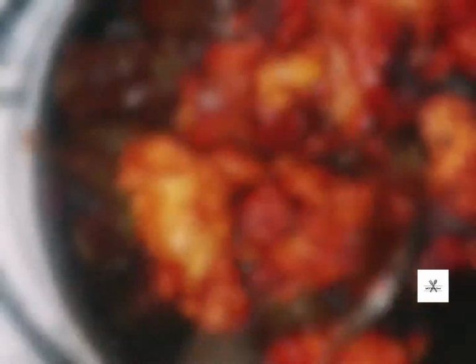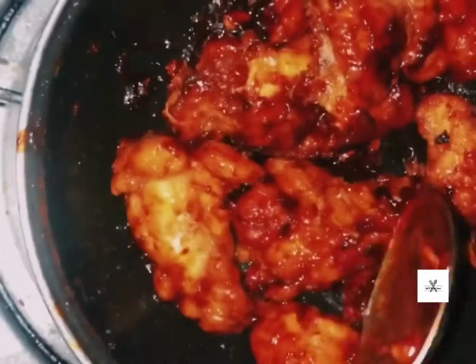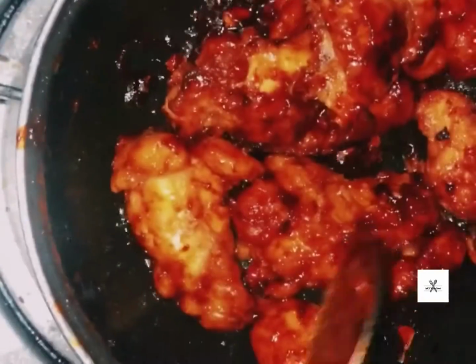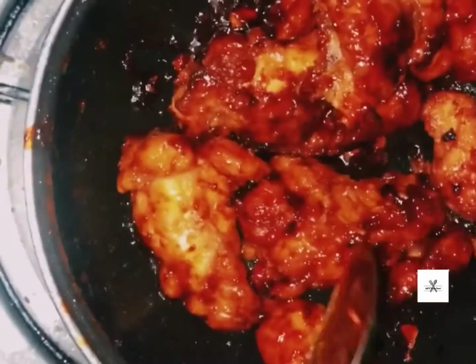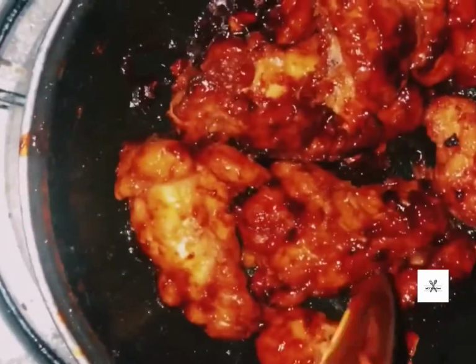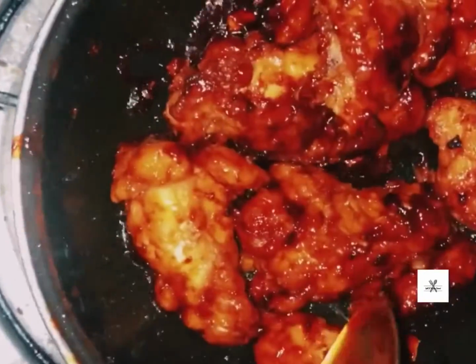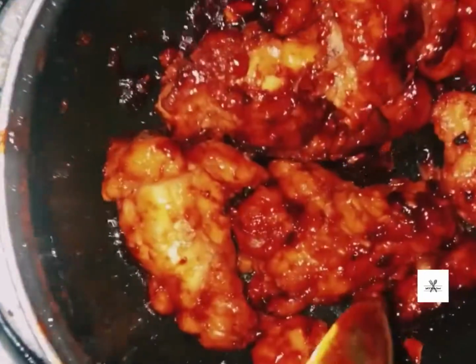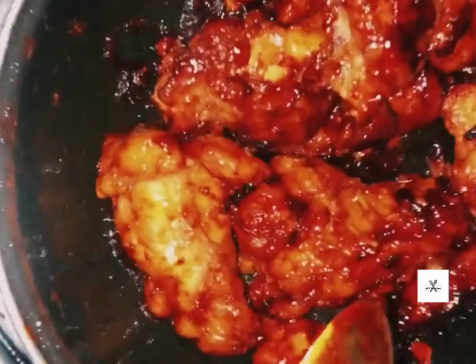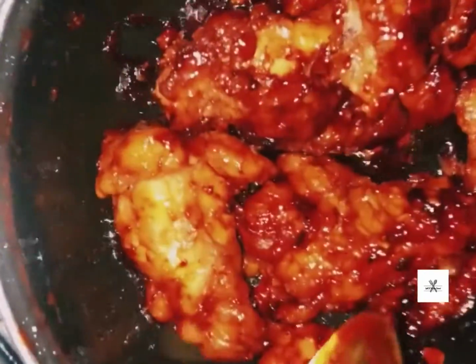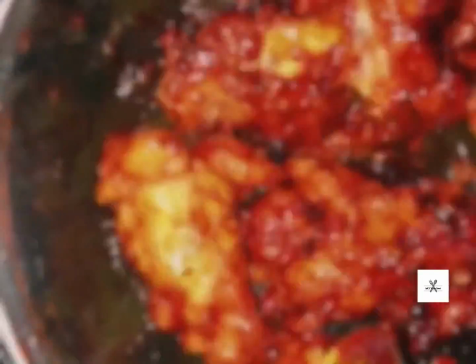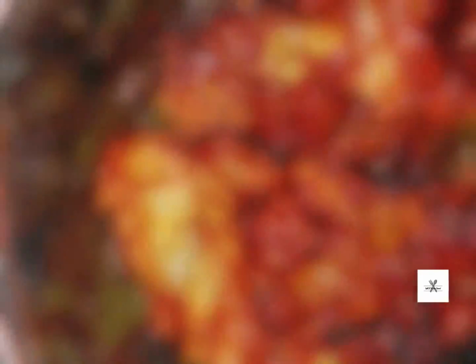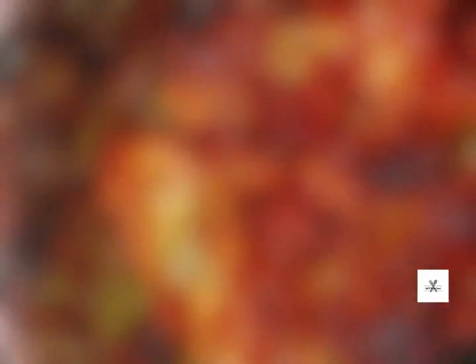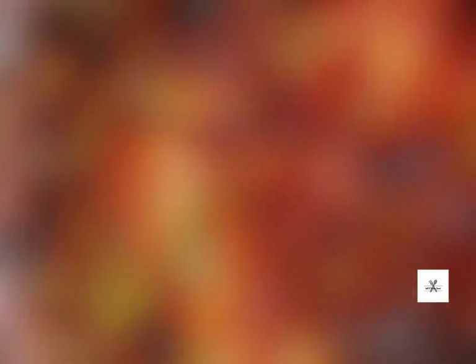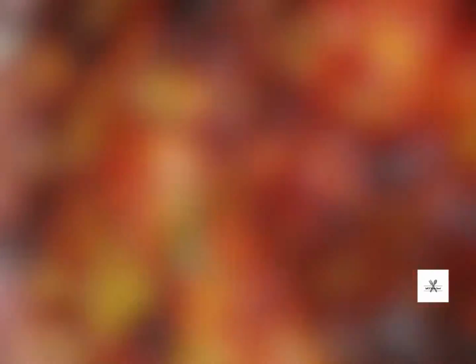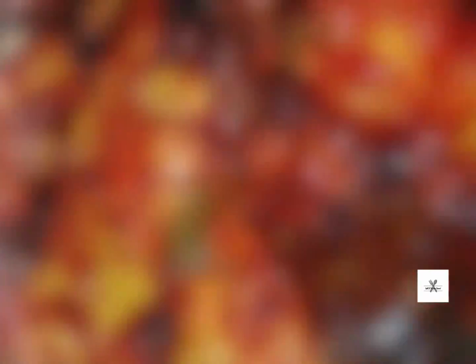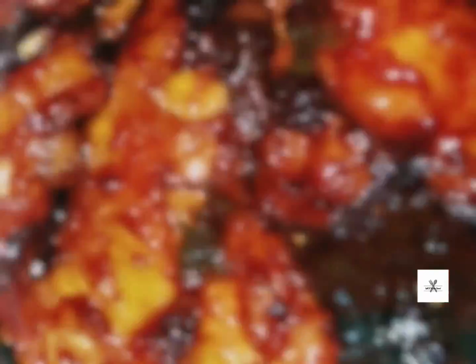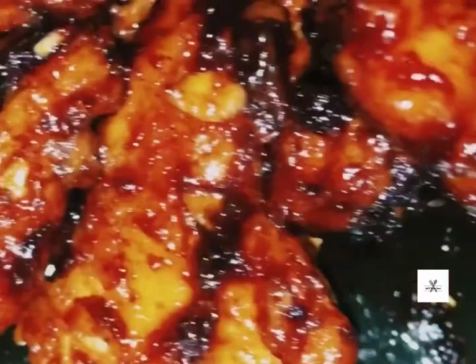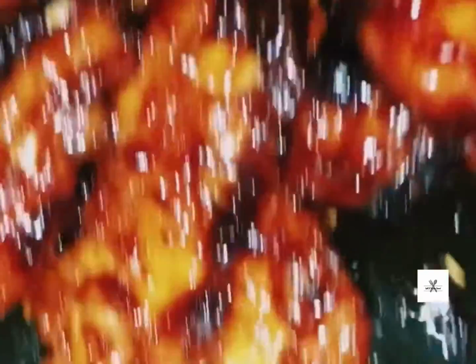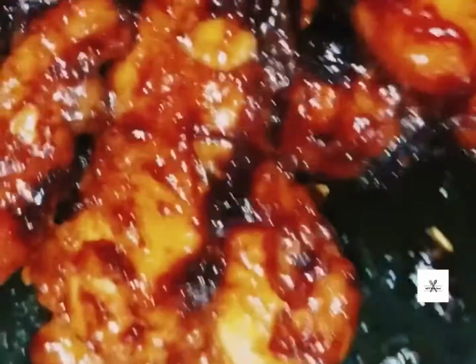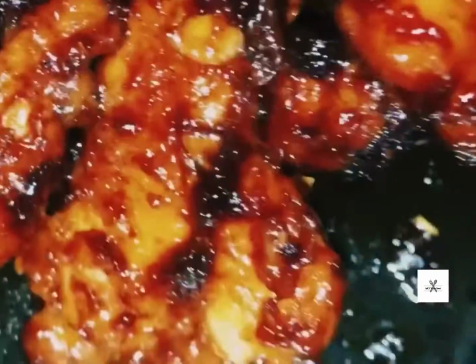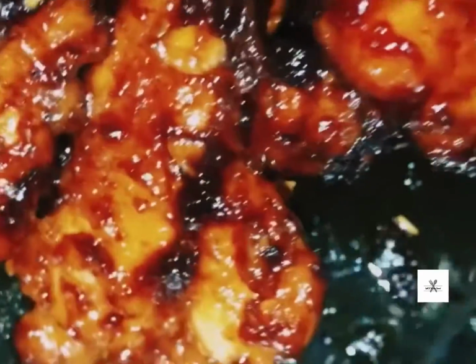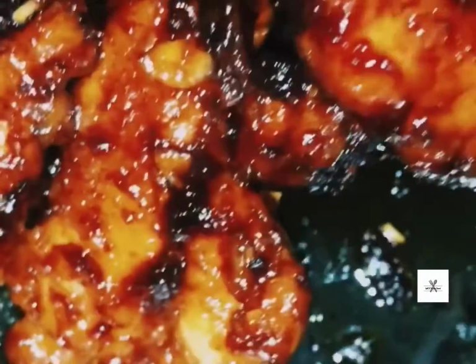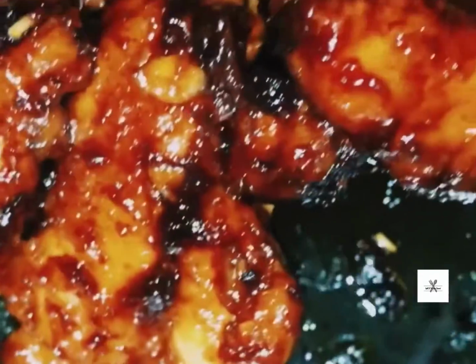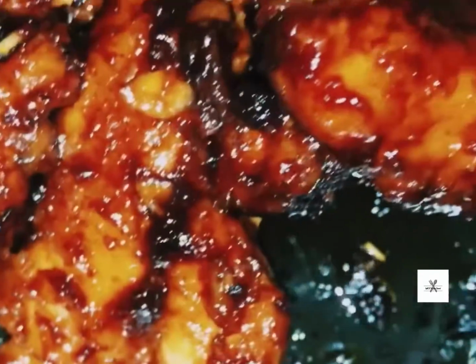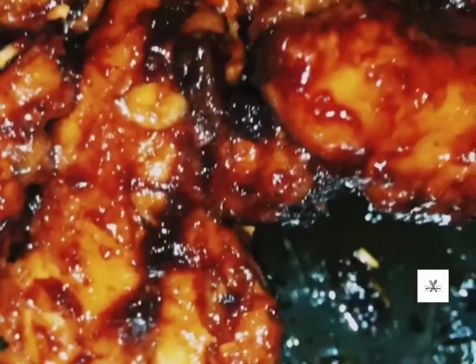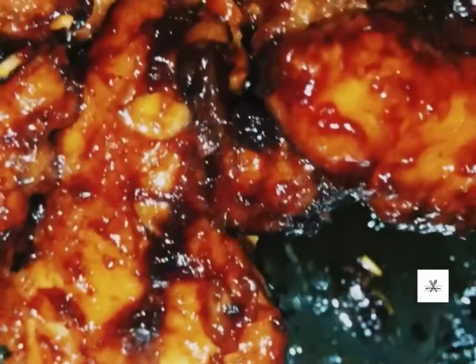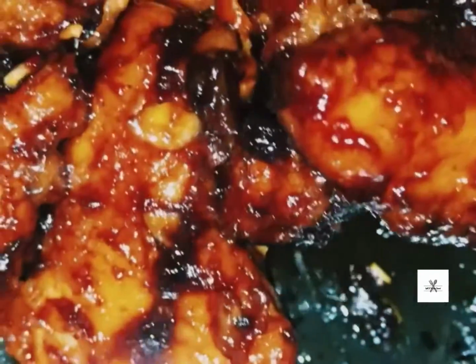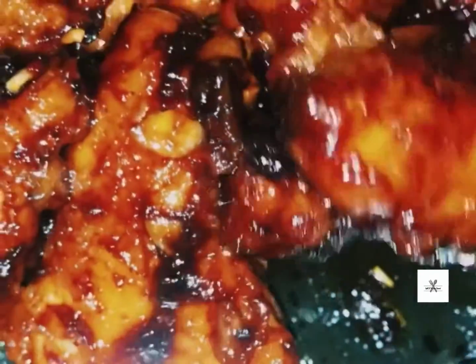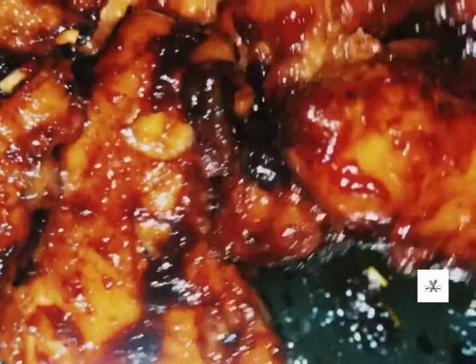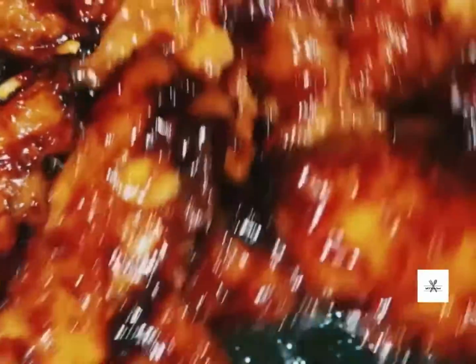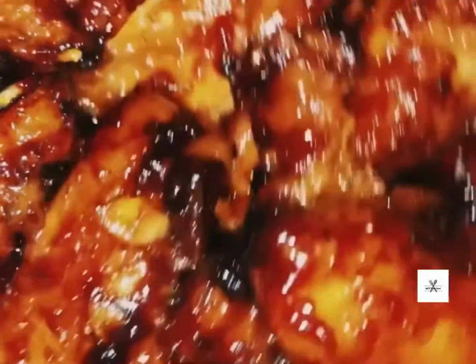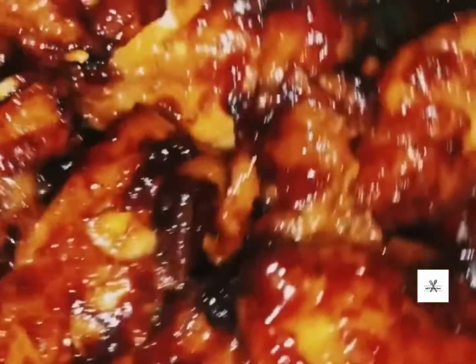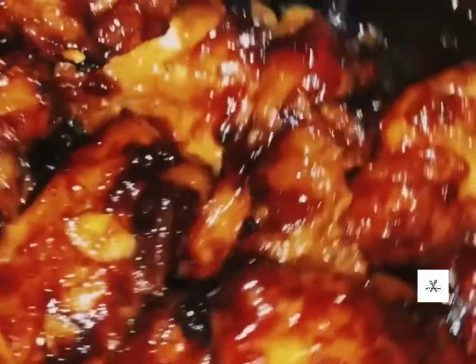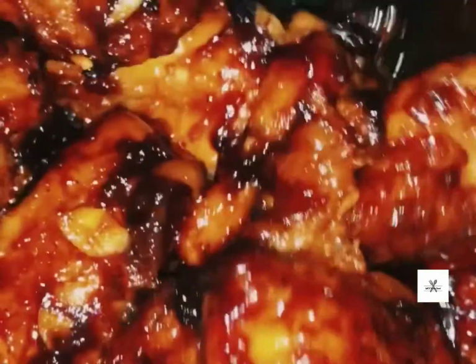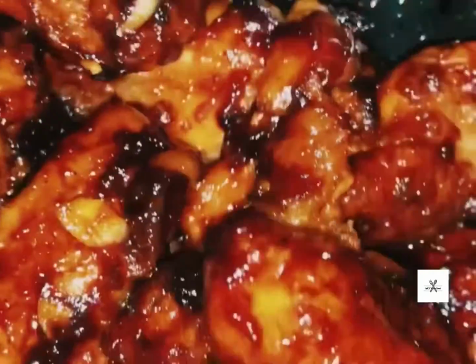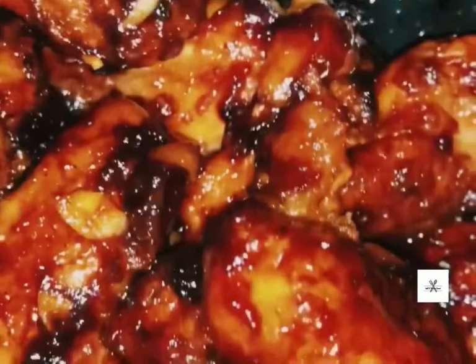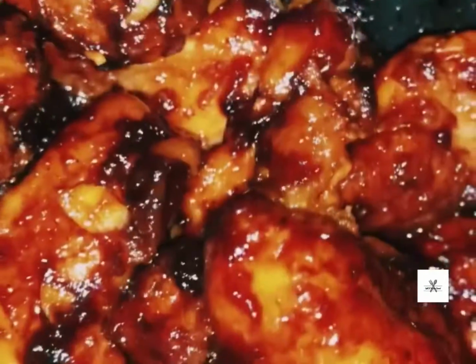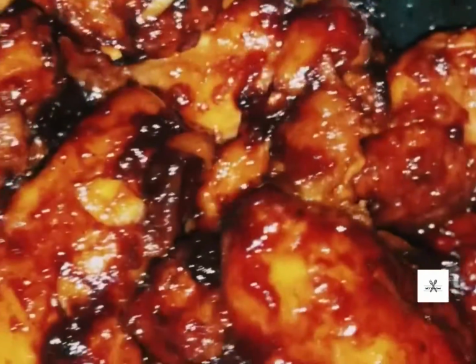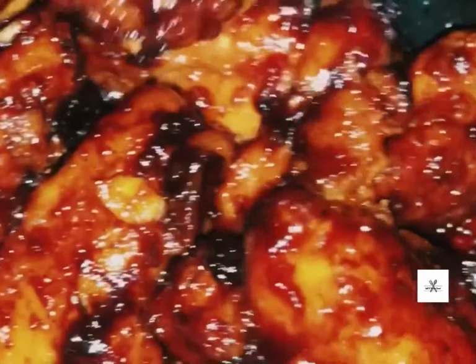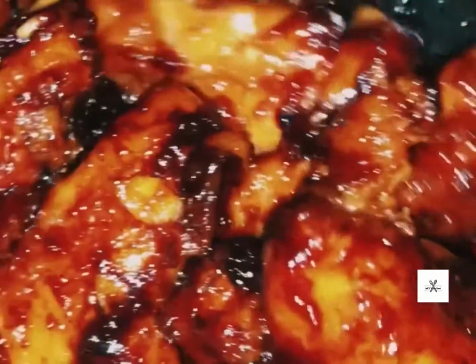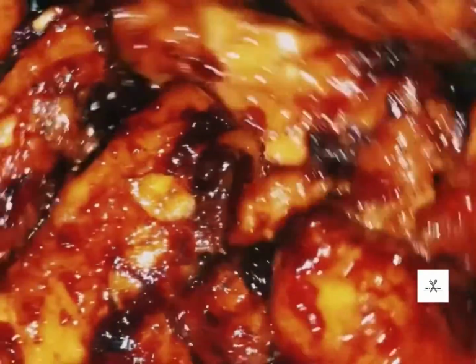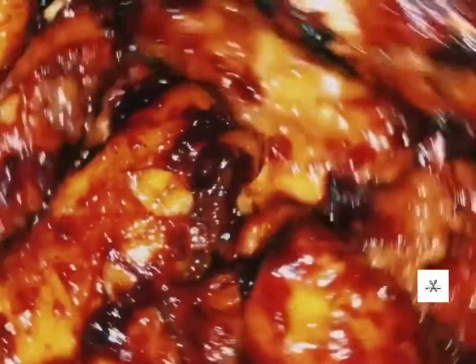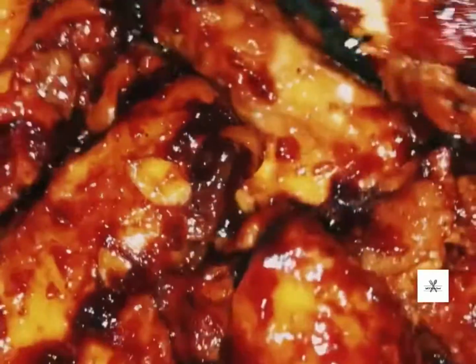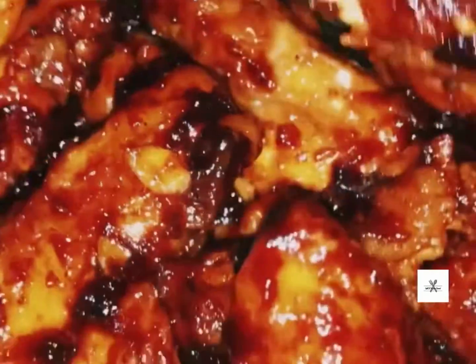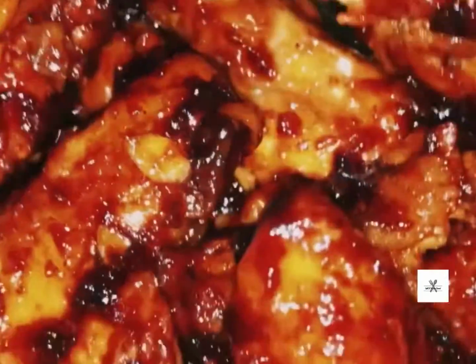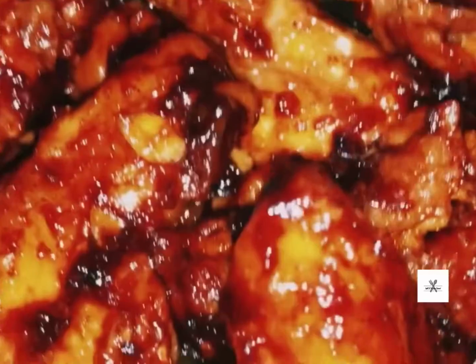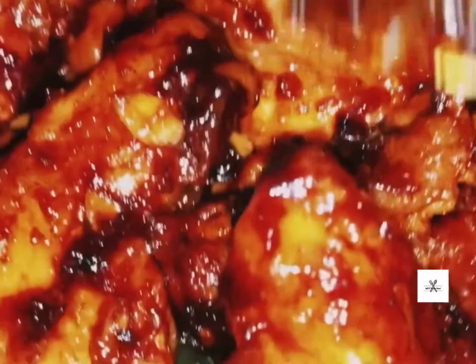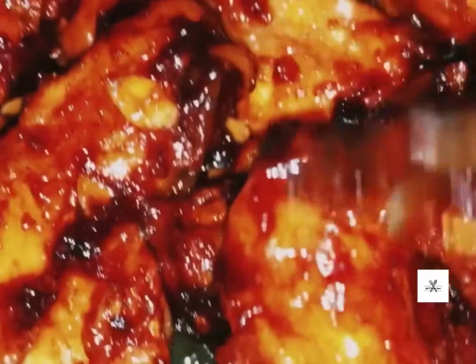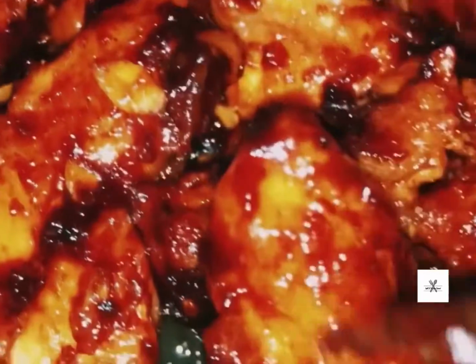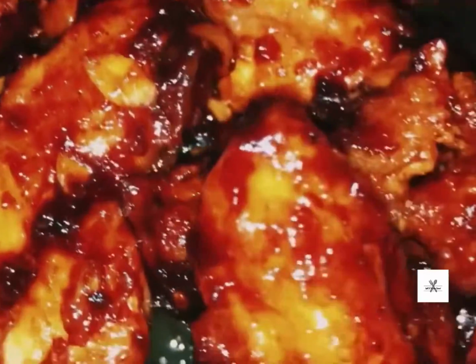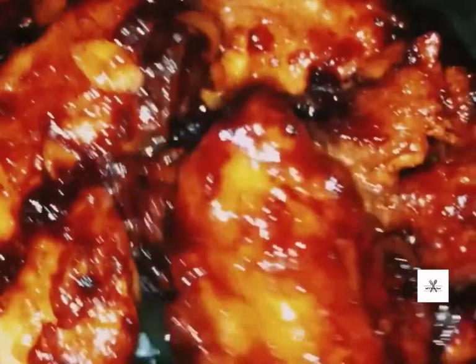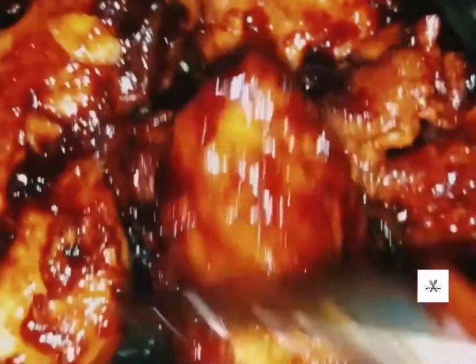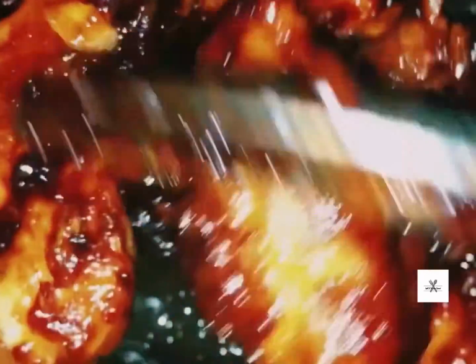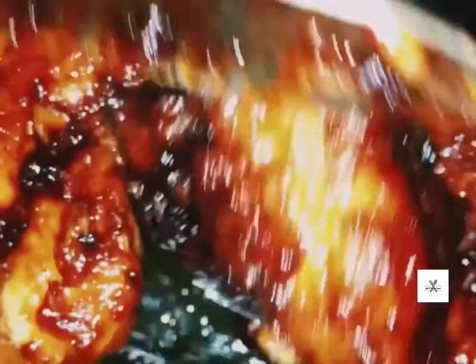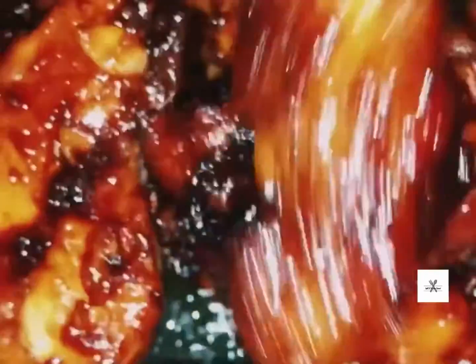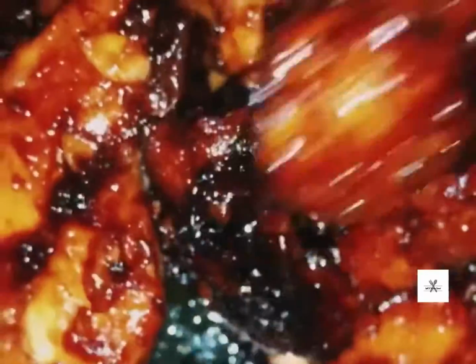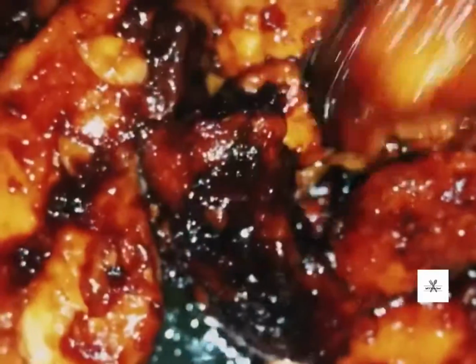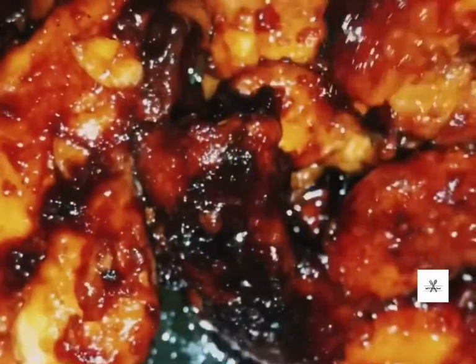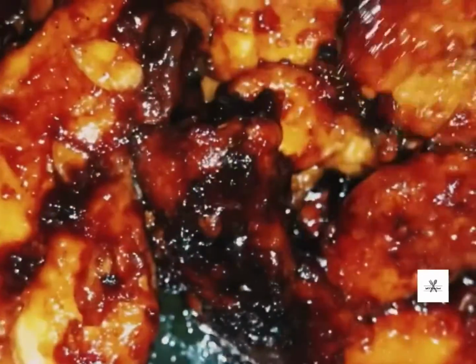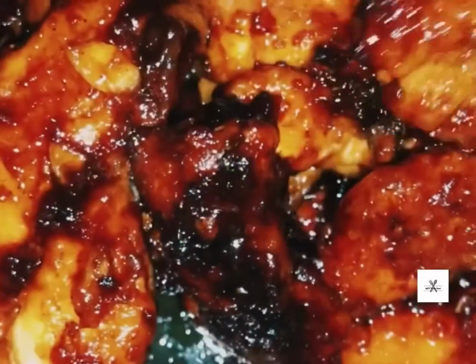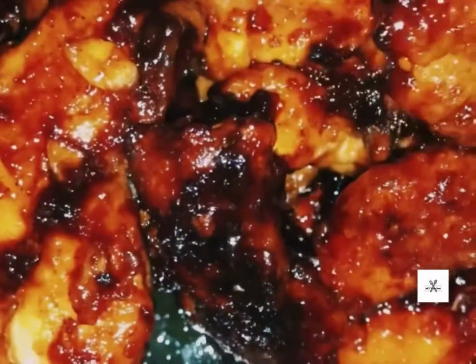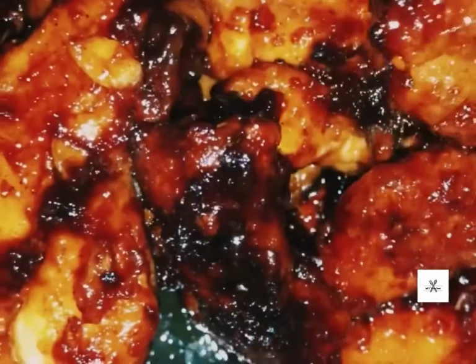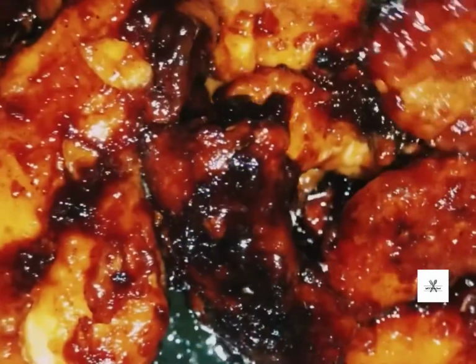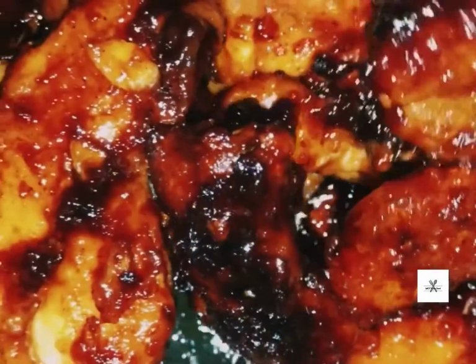The crispy Korean fried chicken is ready.